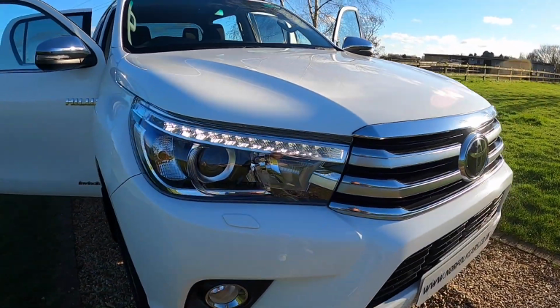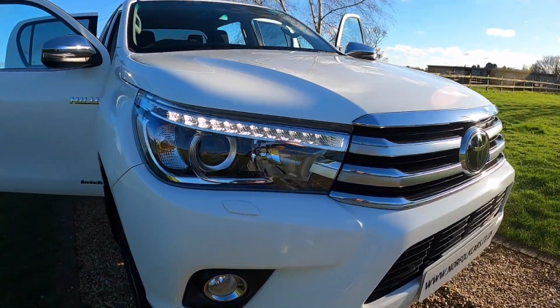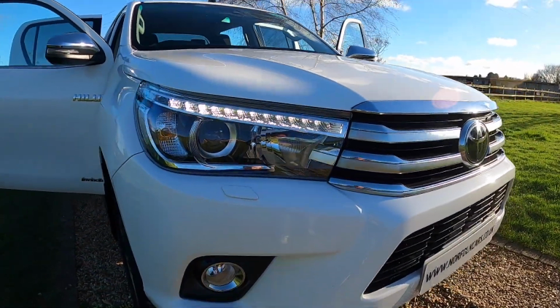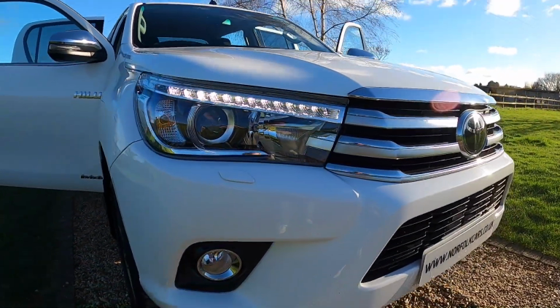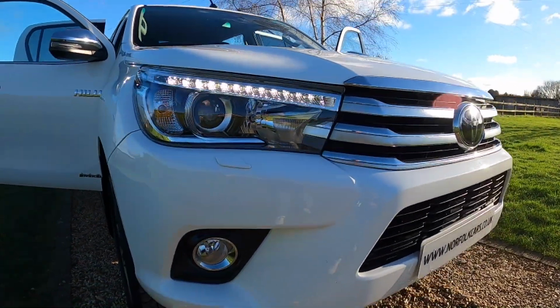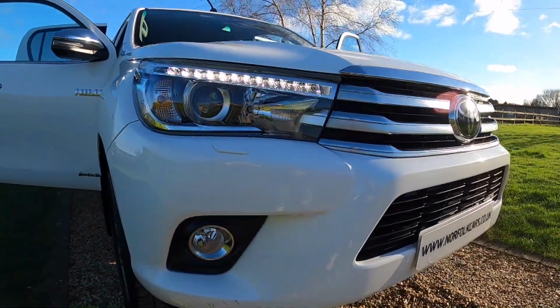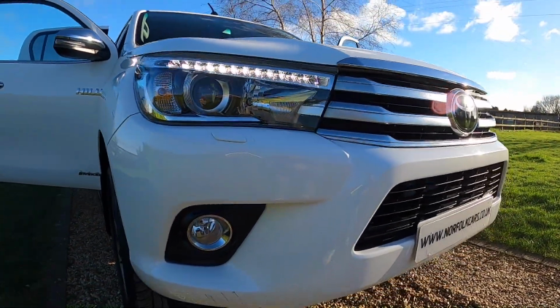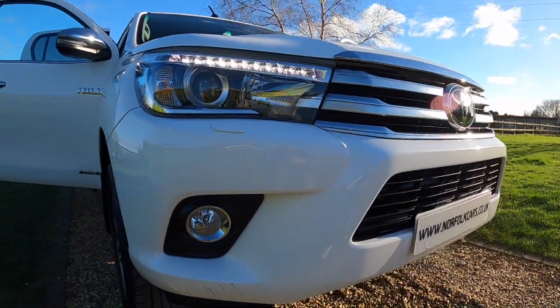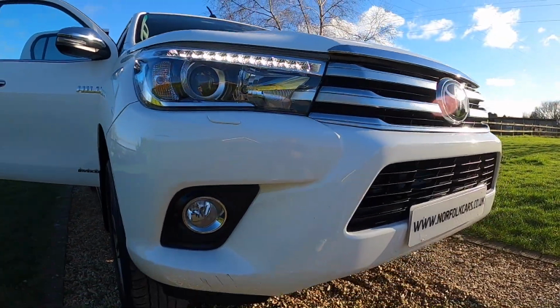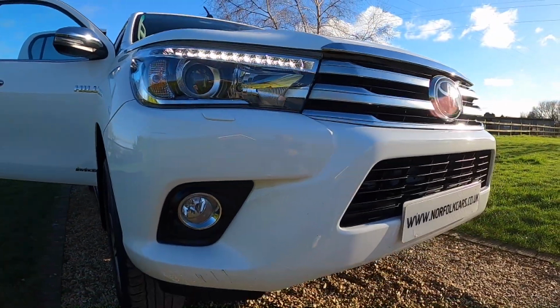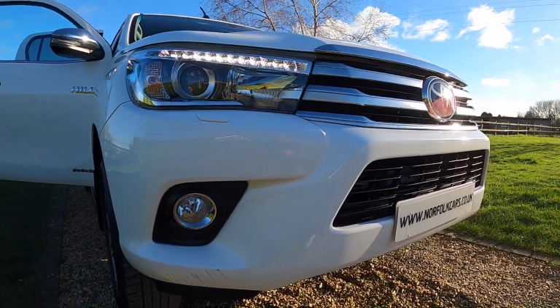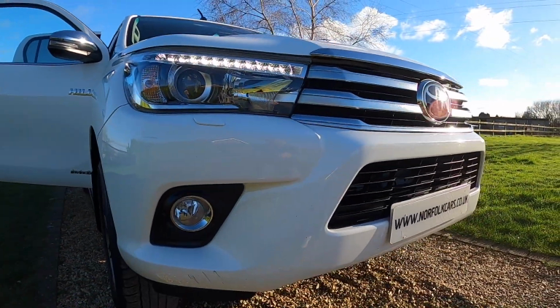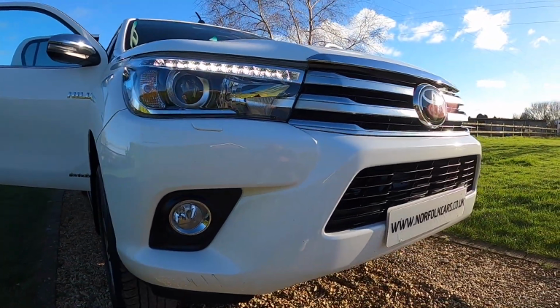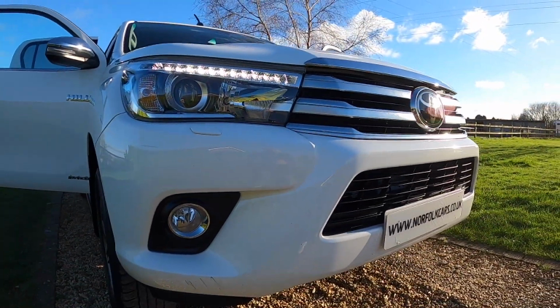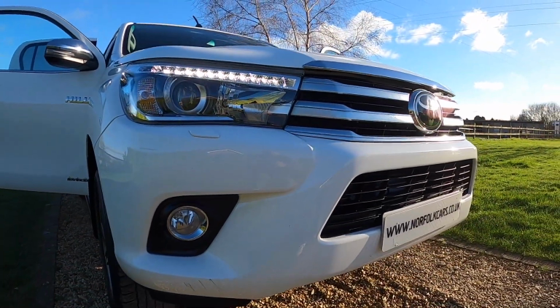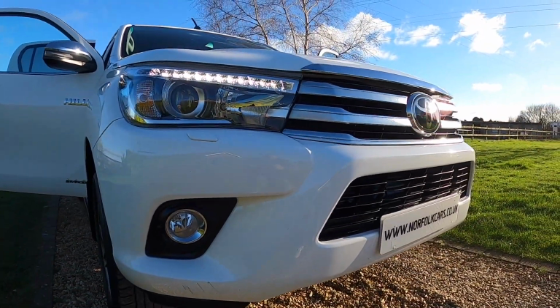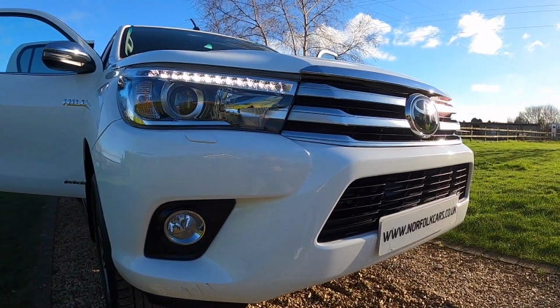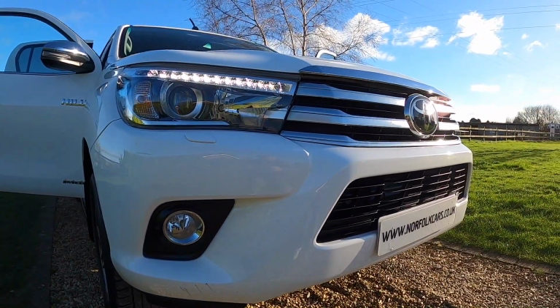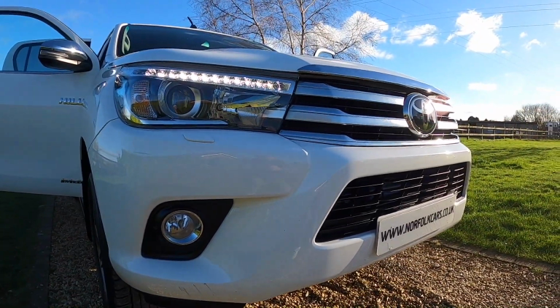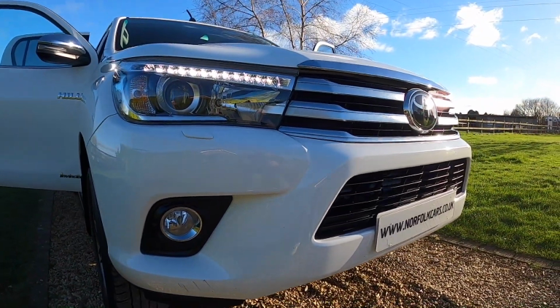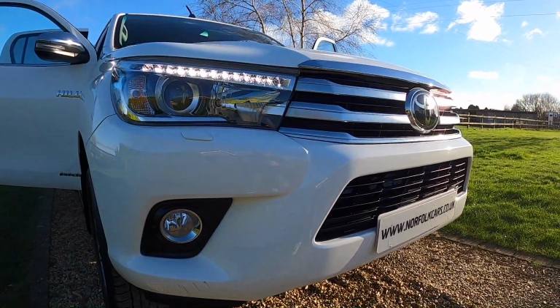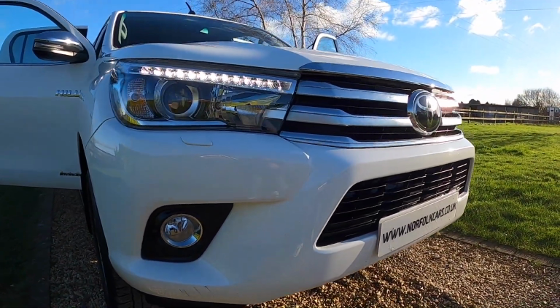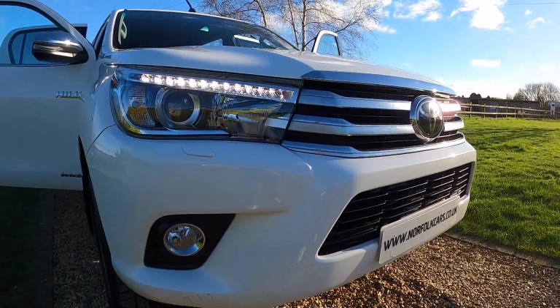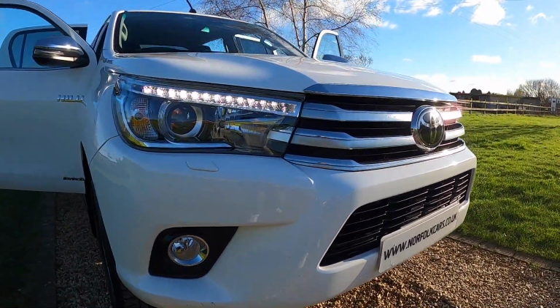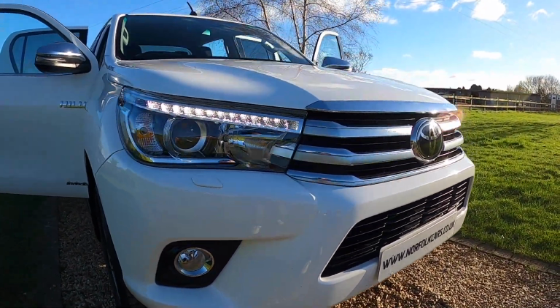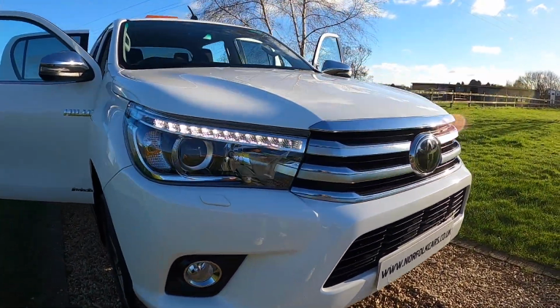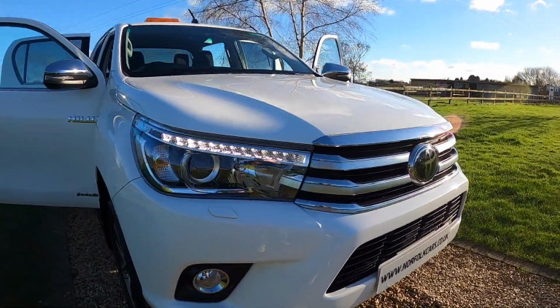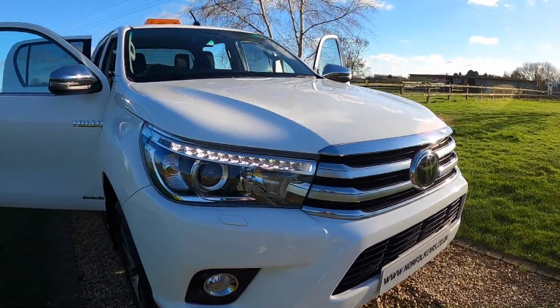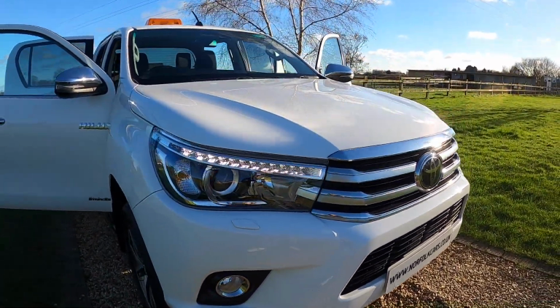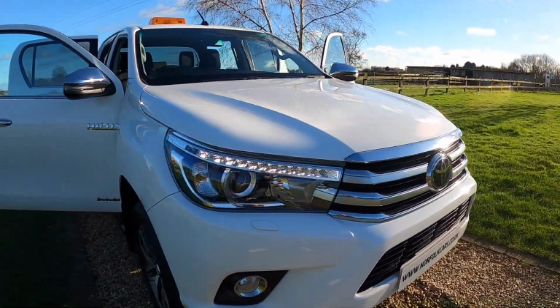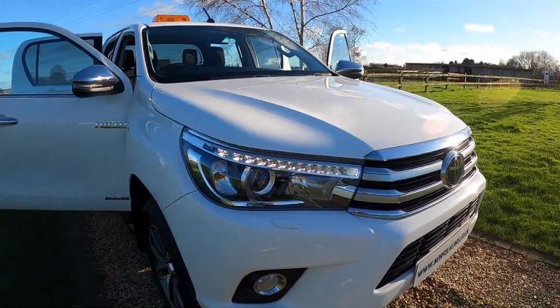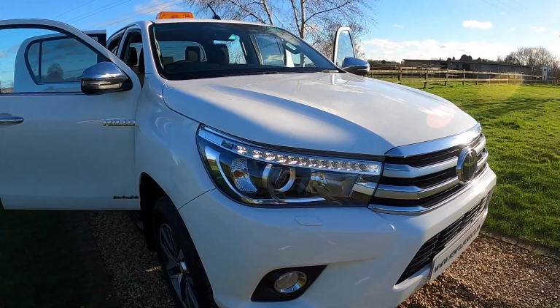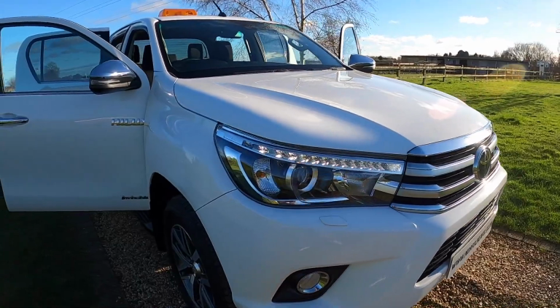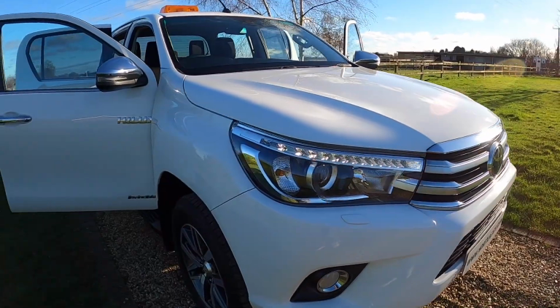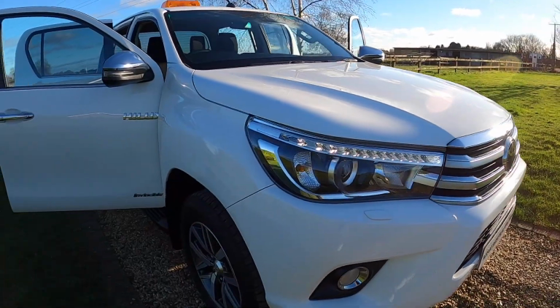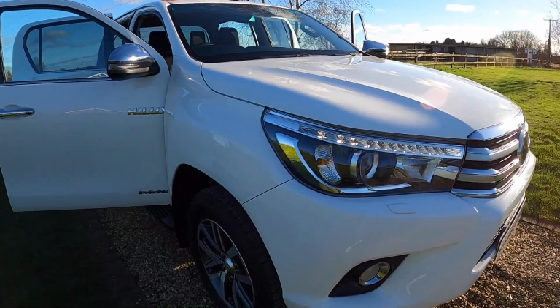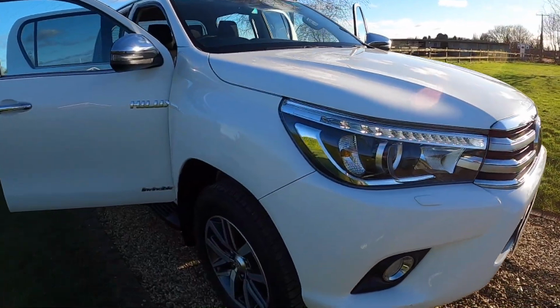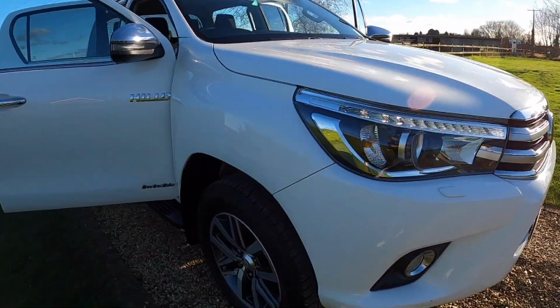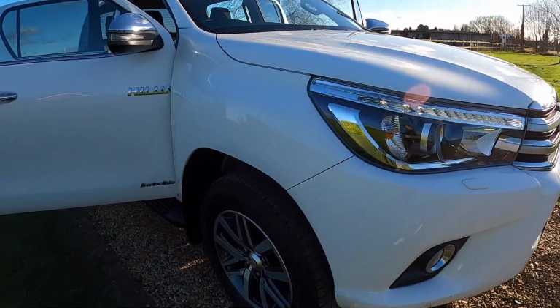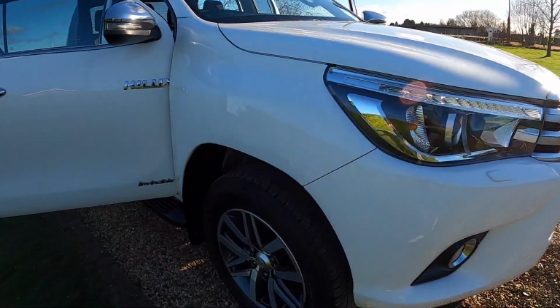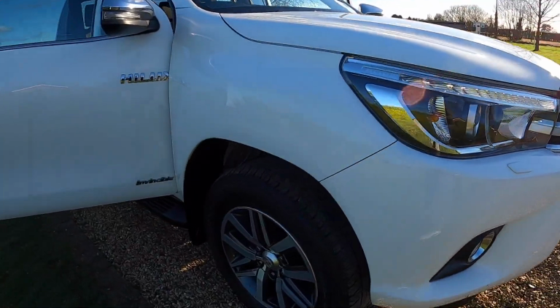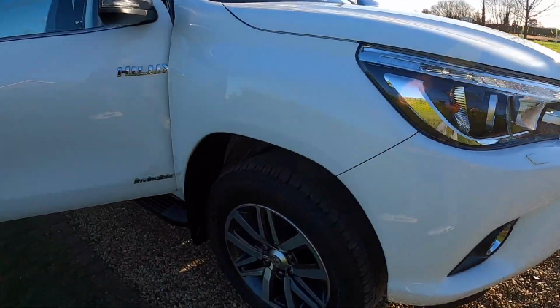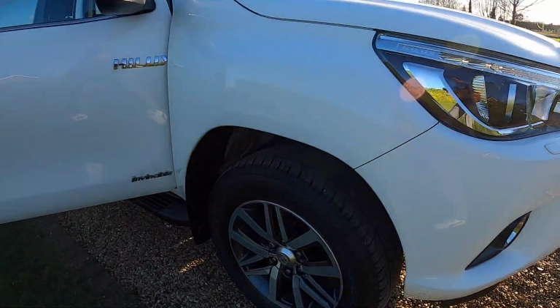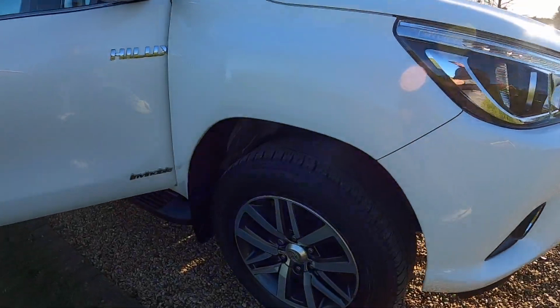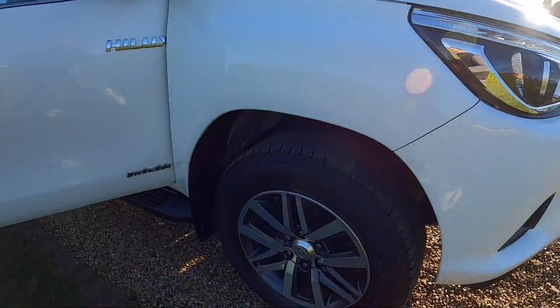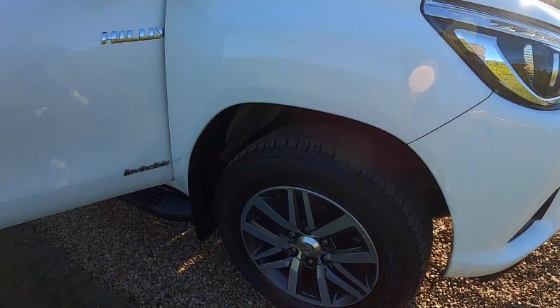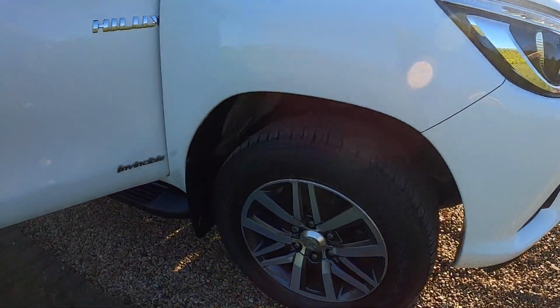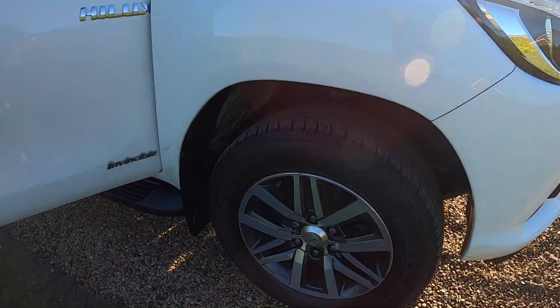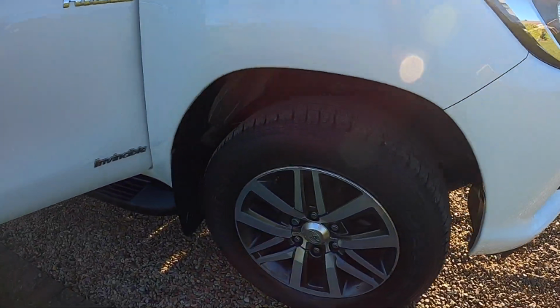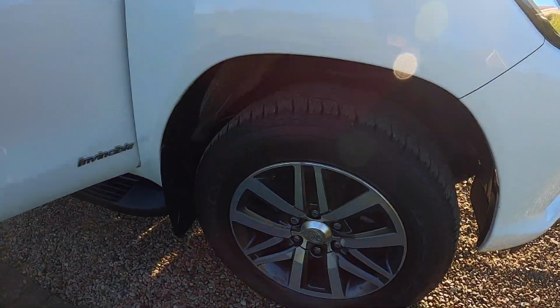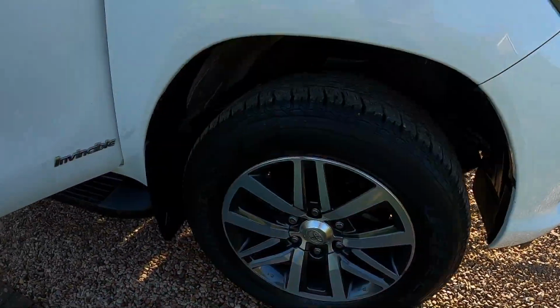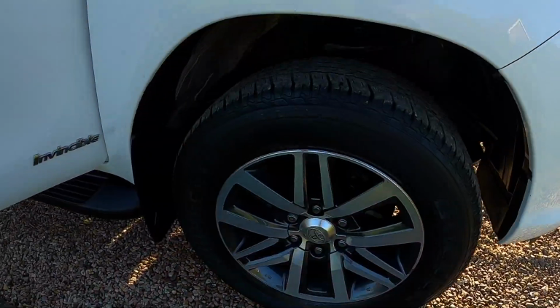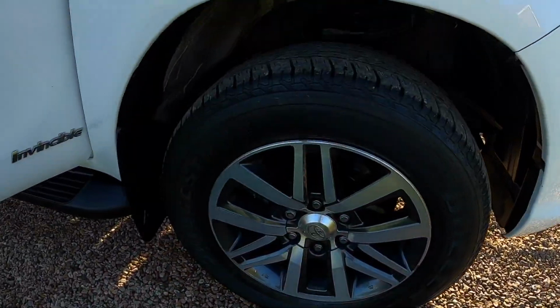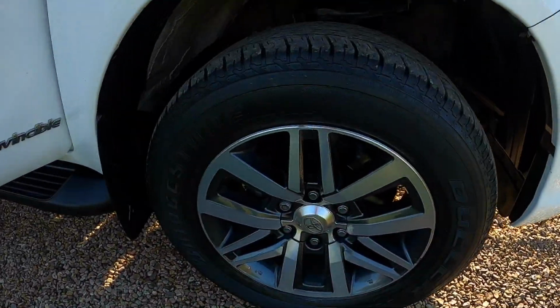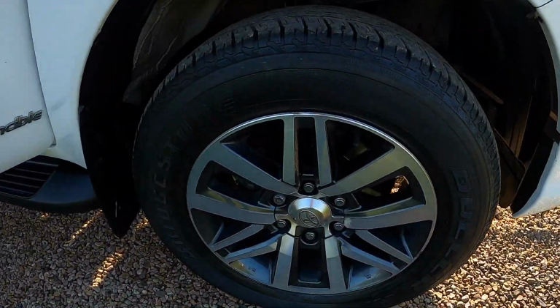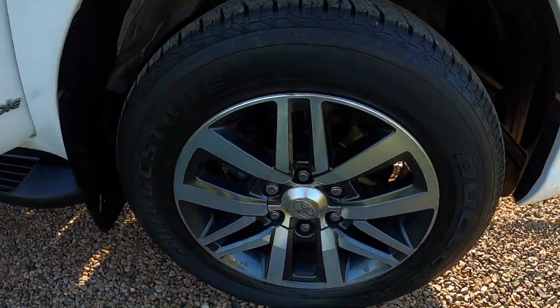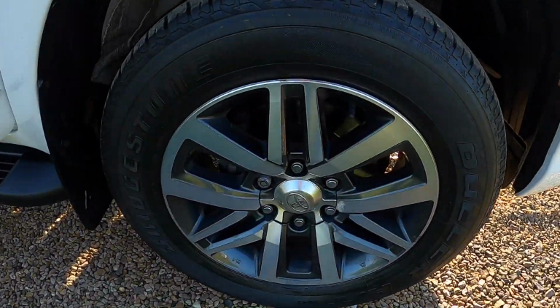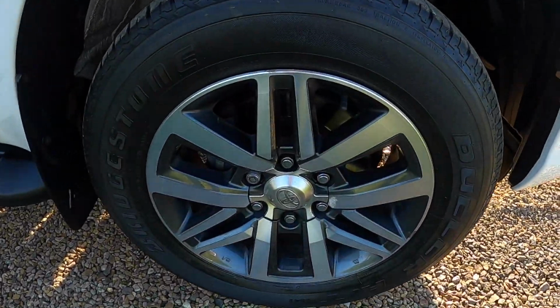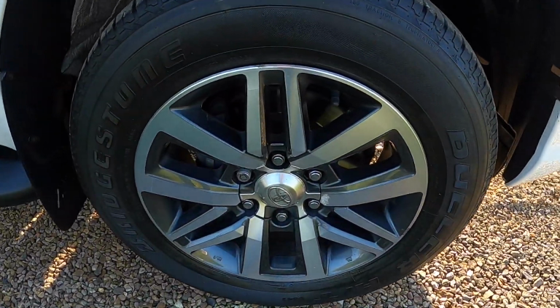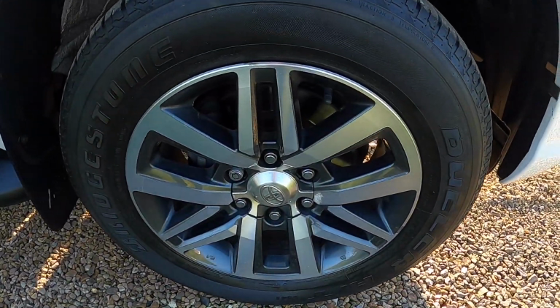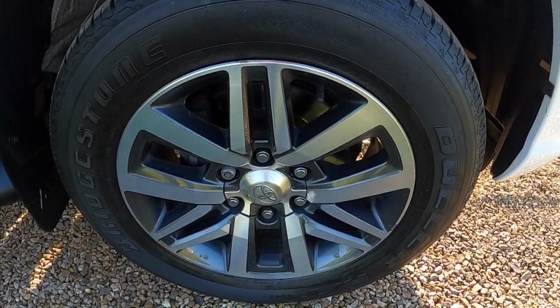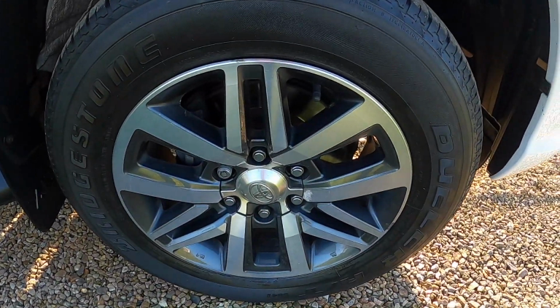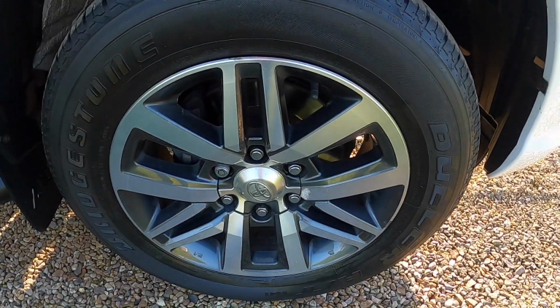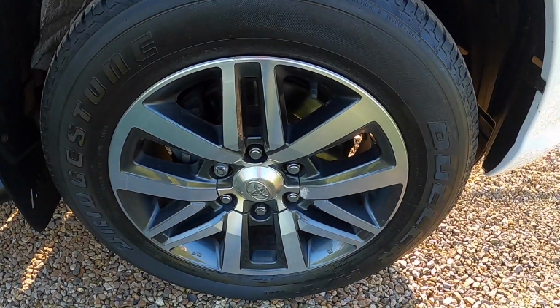It's got the LED daytime running lights, front fog lights, and alloy wheels.